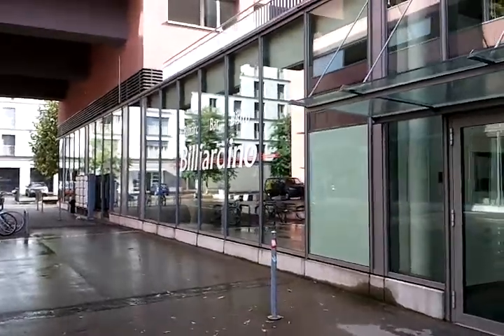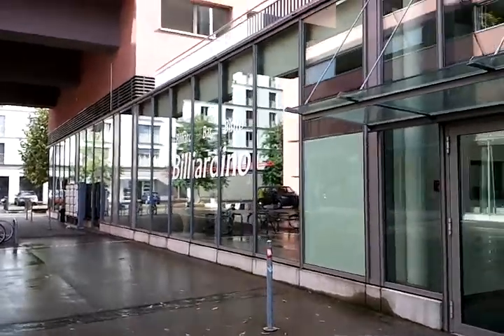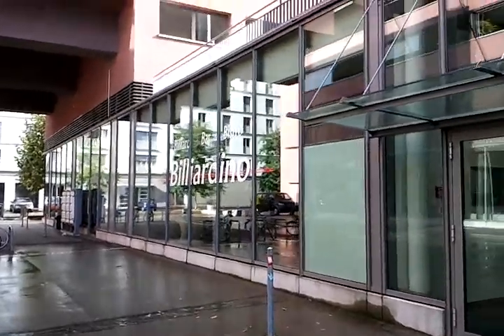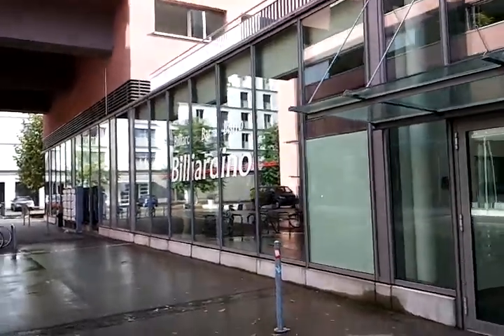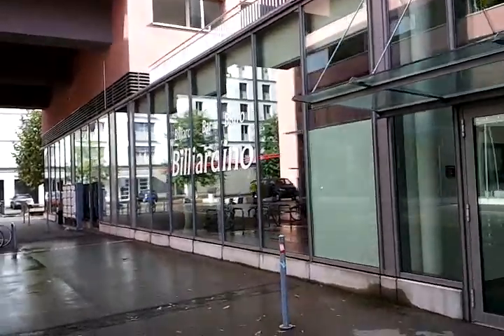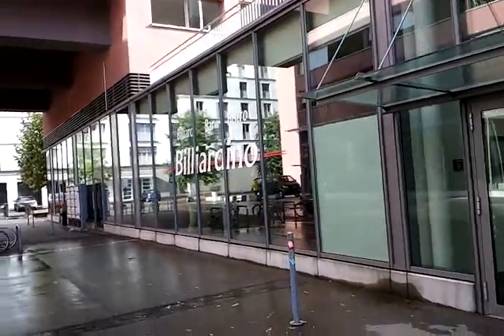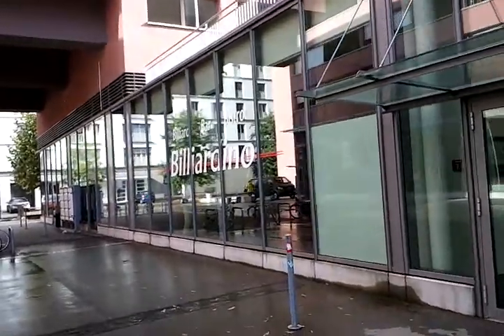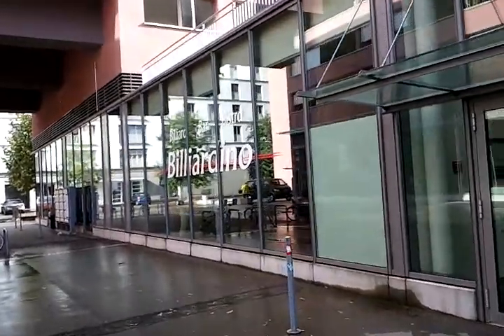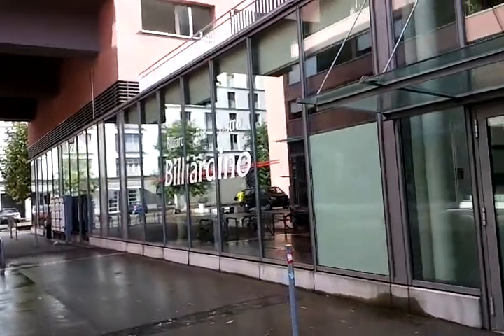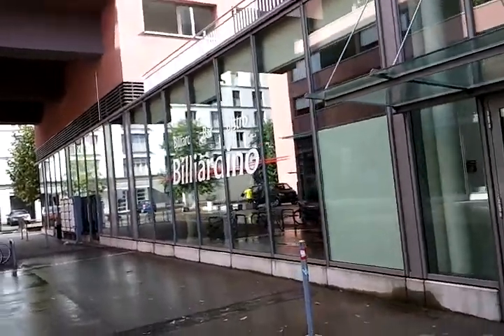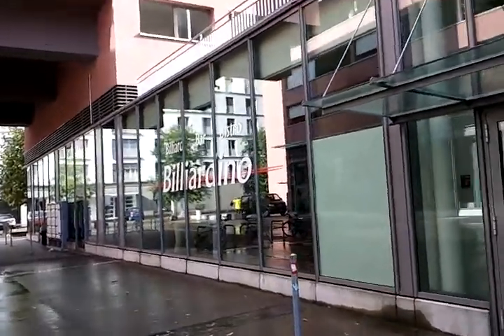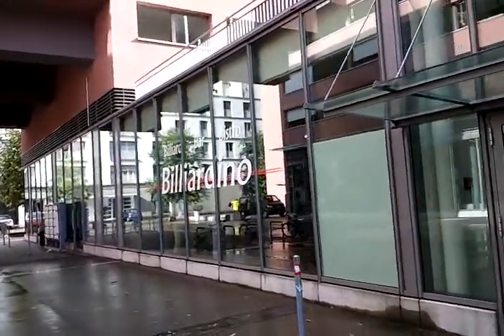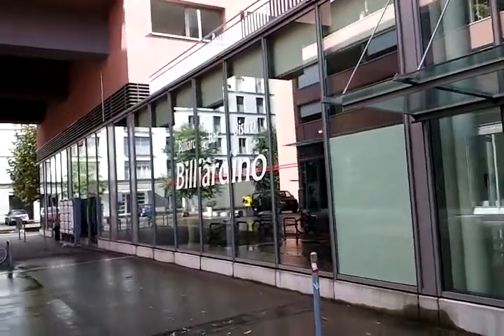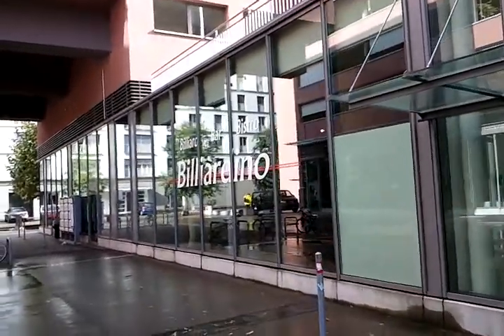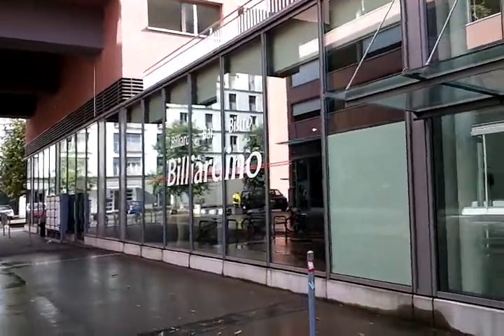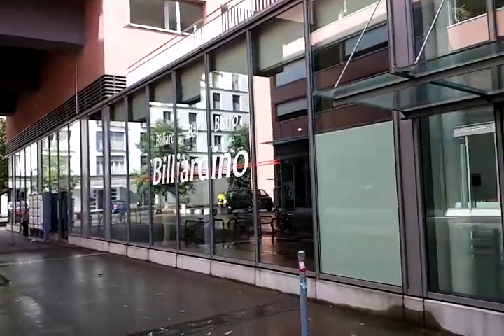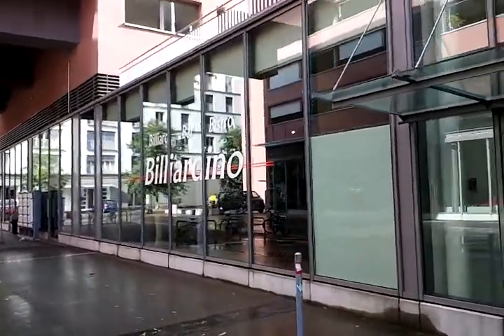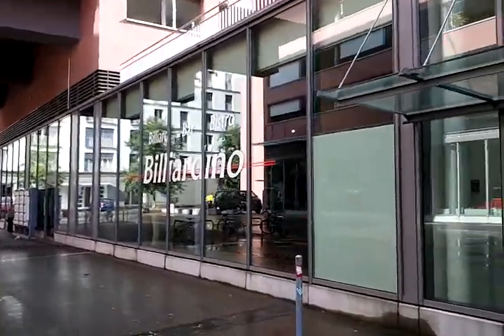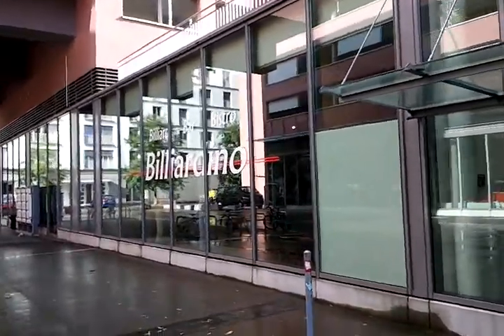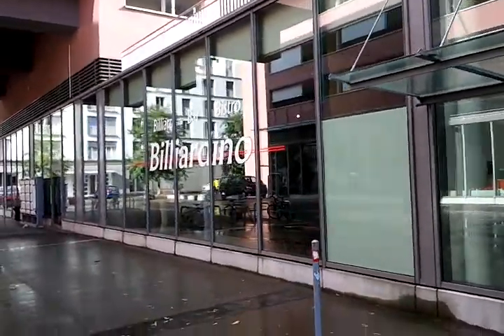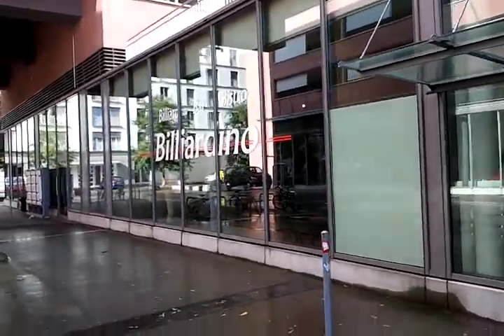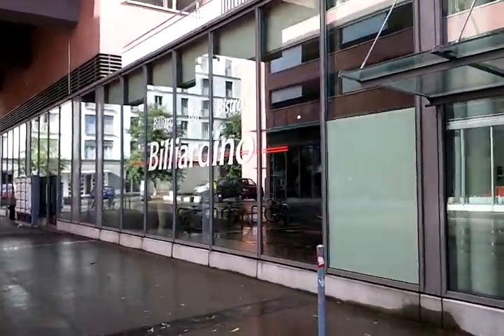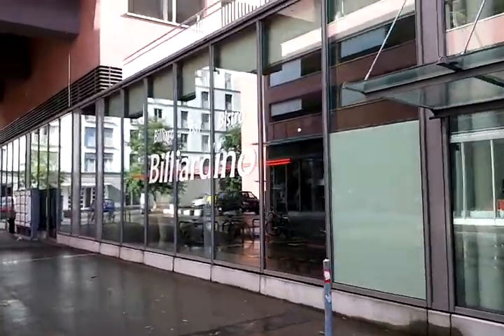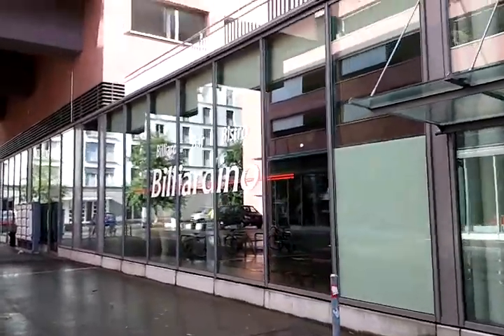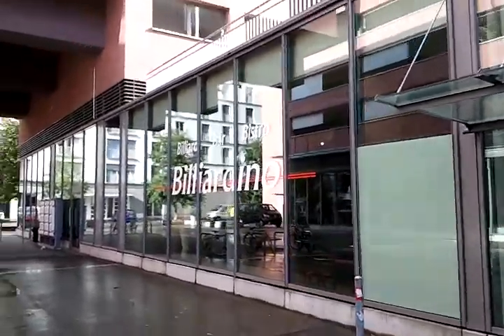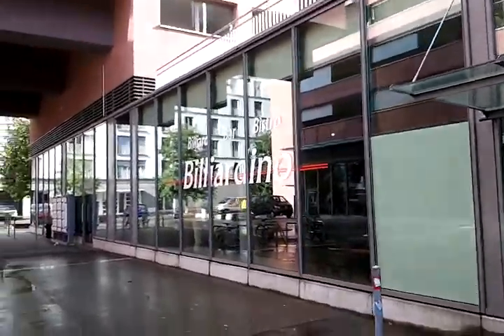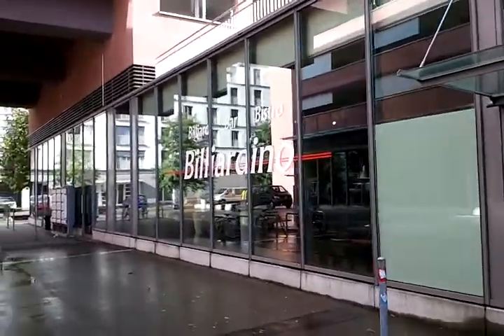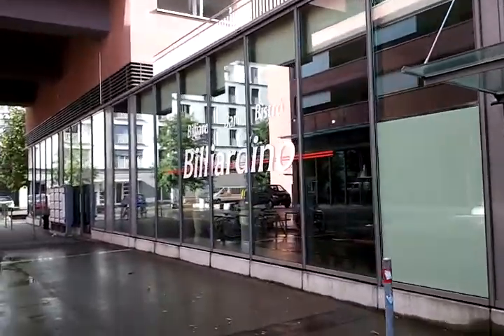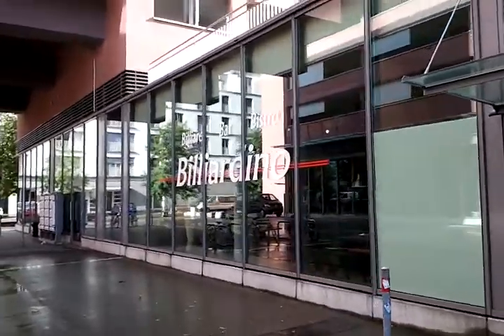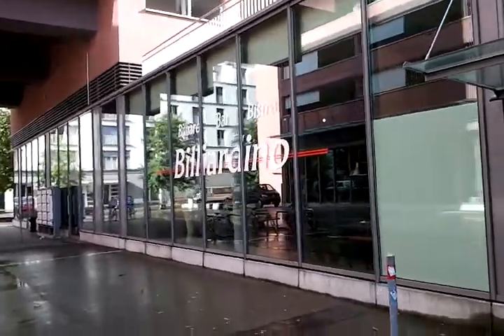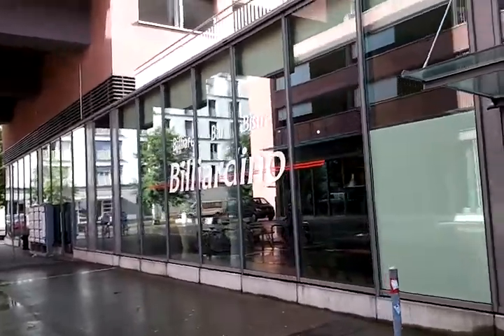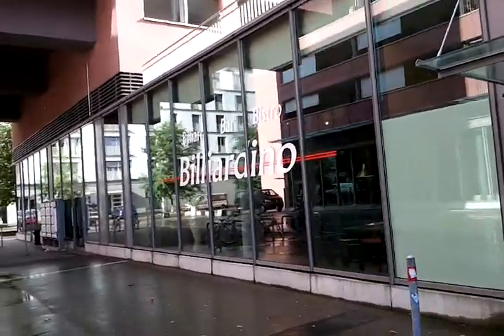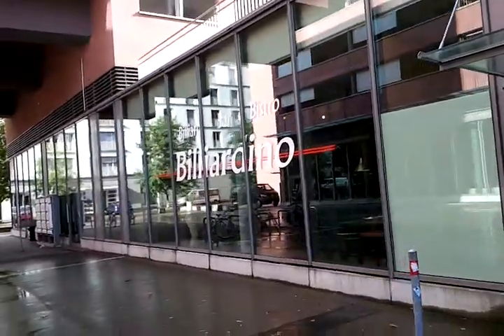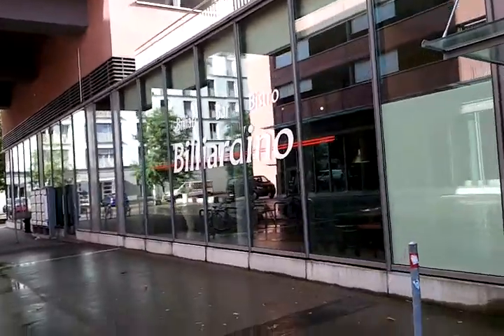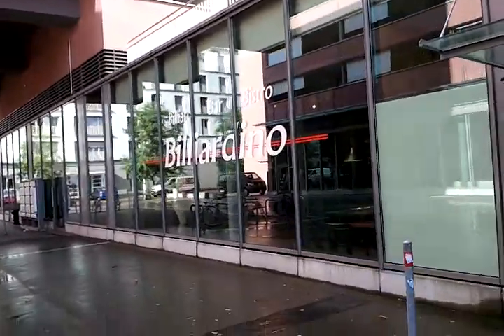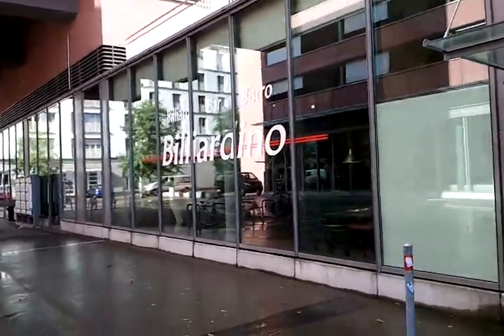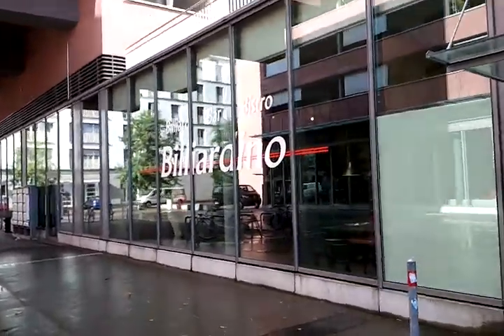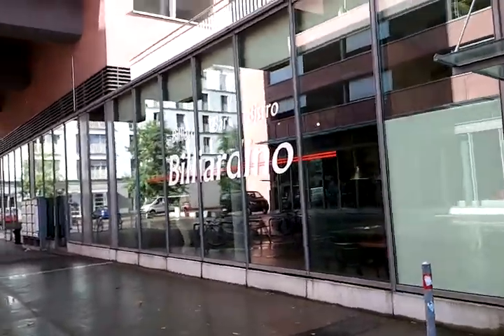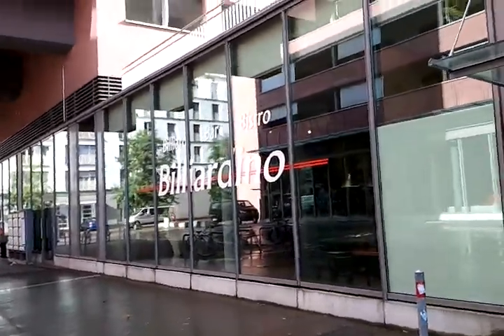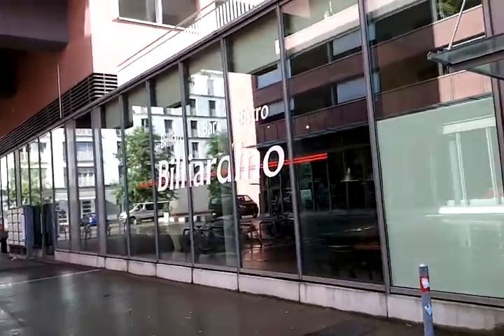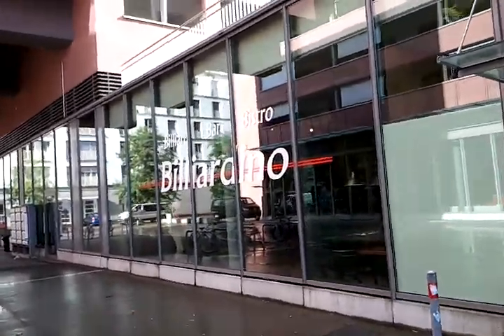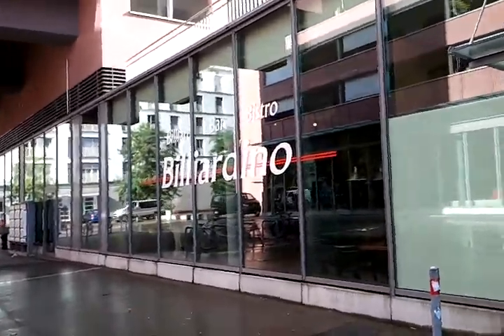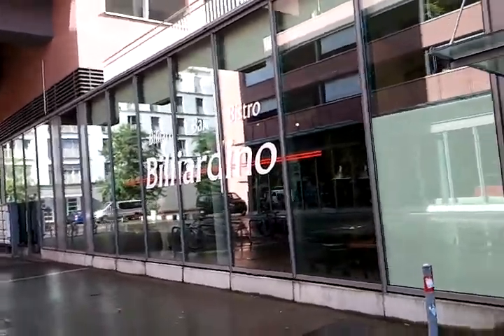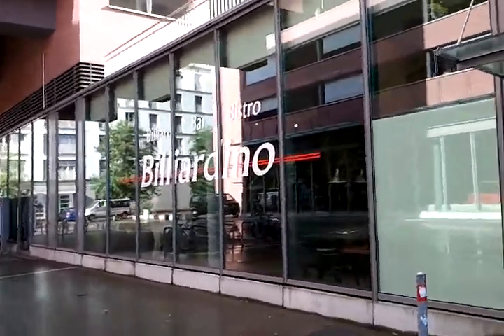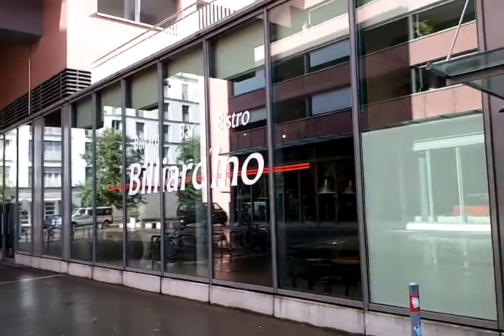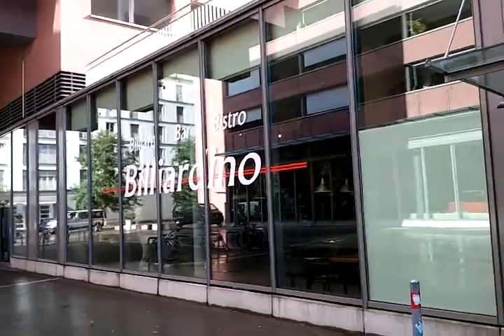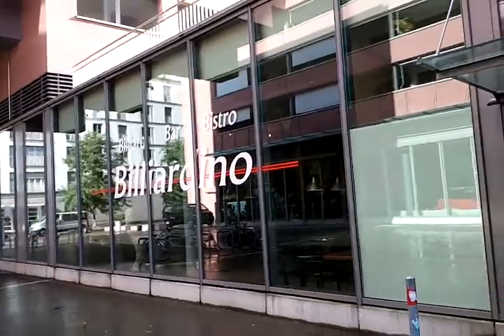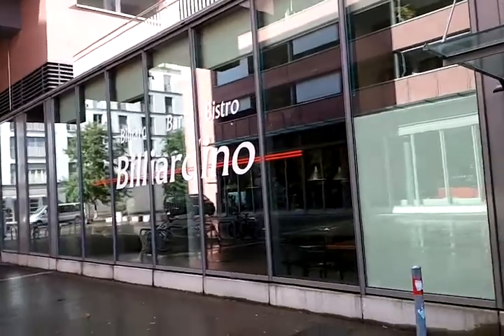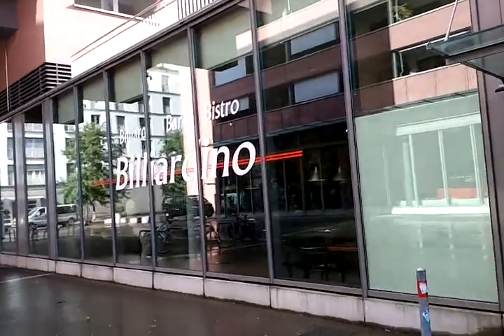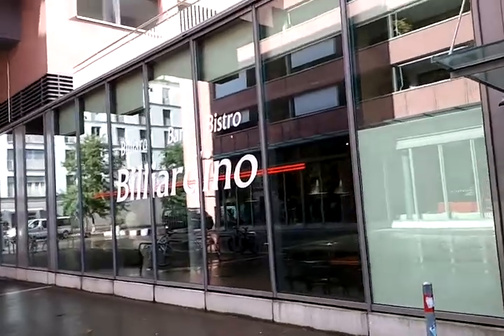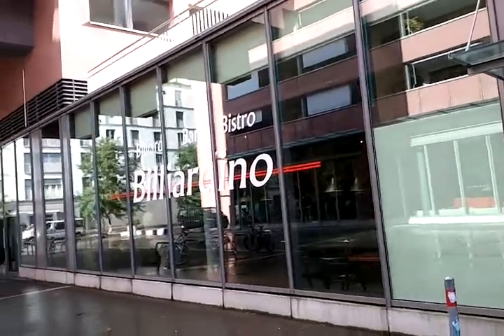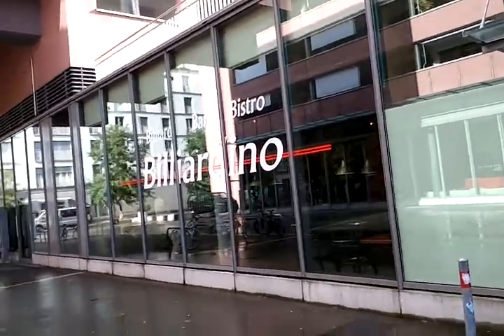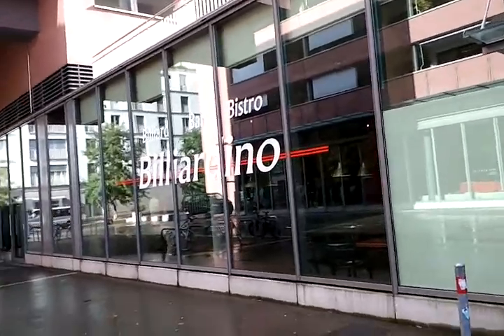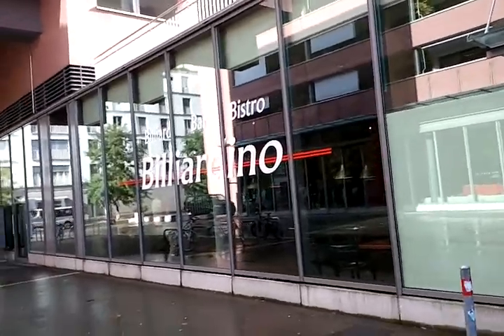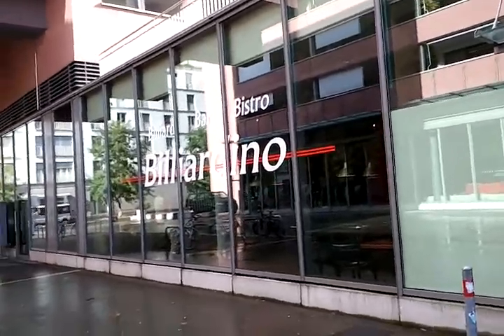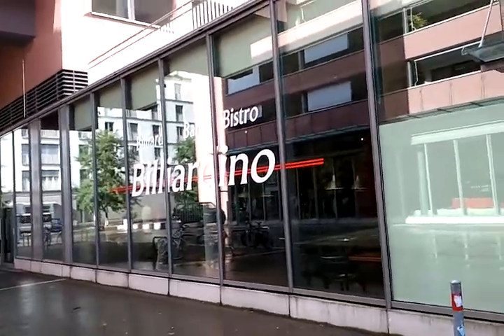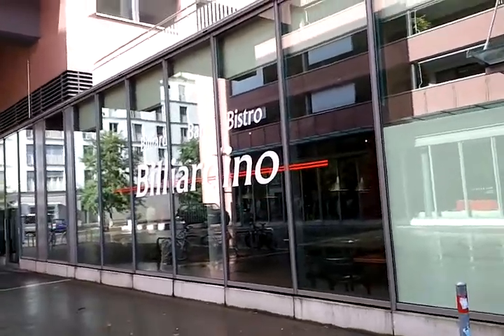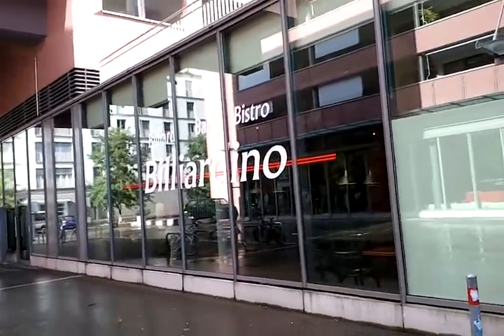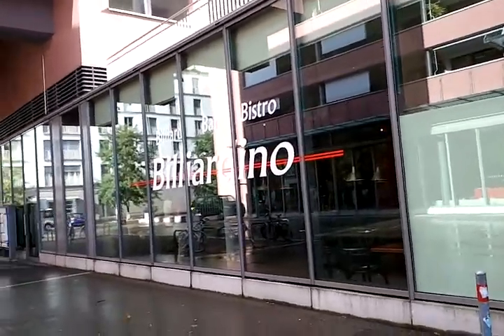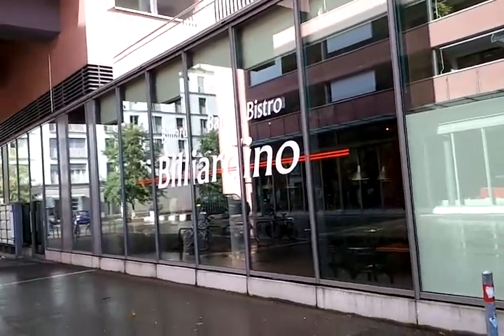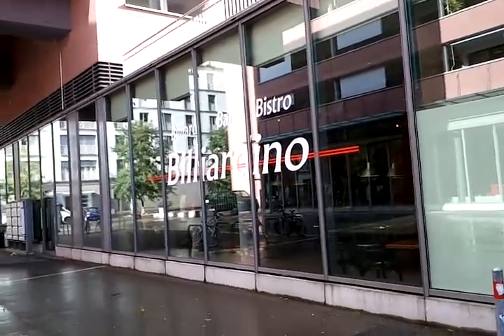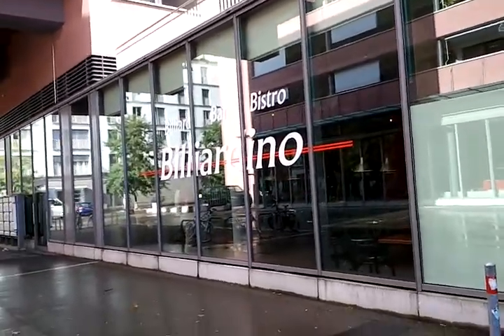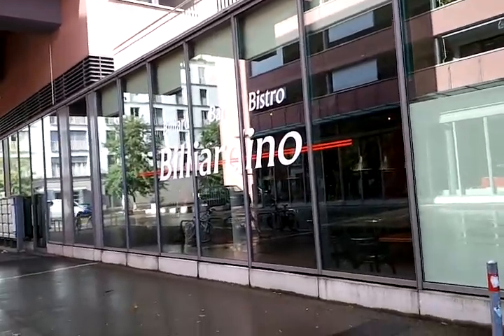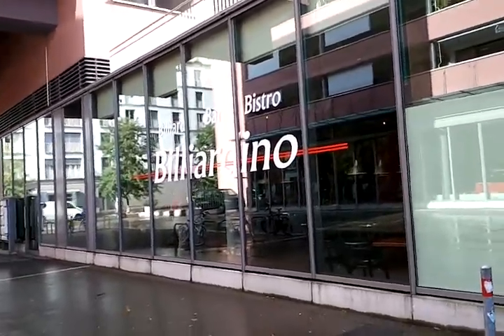Hello everybody, this is AK Trigger. I'm in Zurich, Switzerland. Can you believe it? I can't believe it. Anyway,